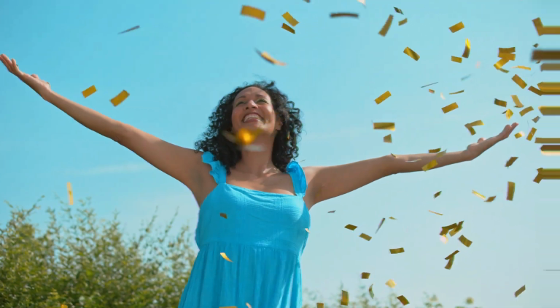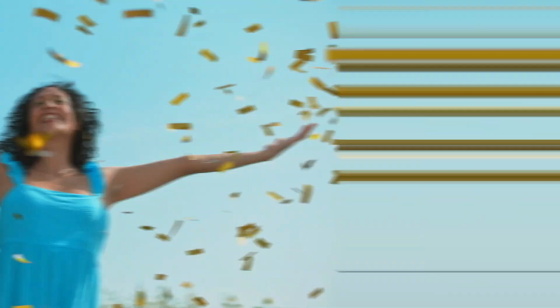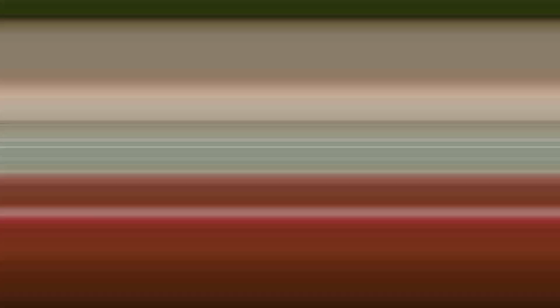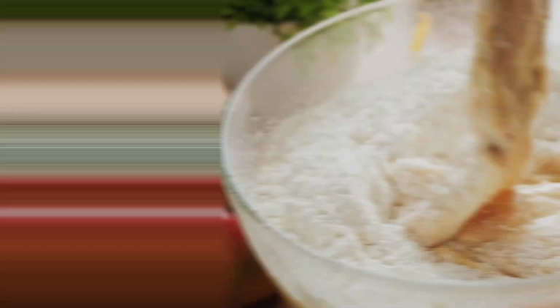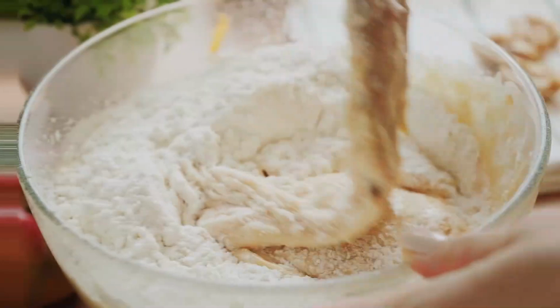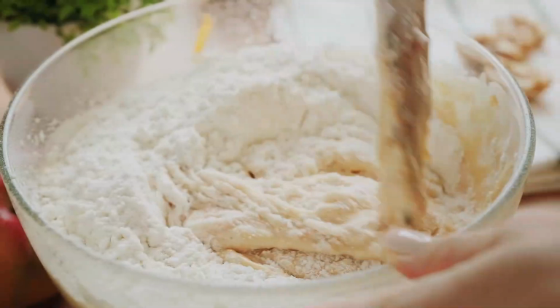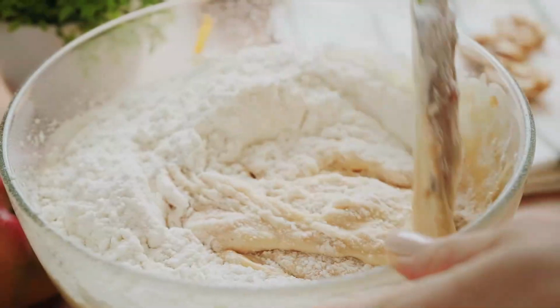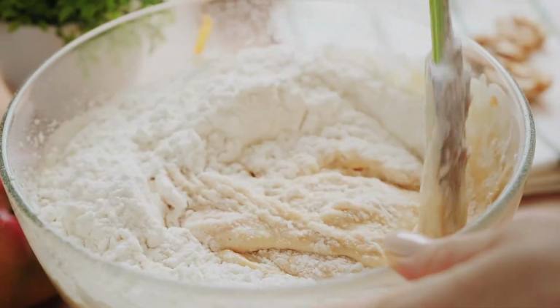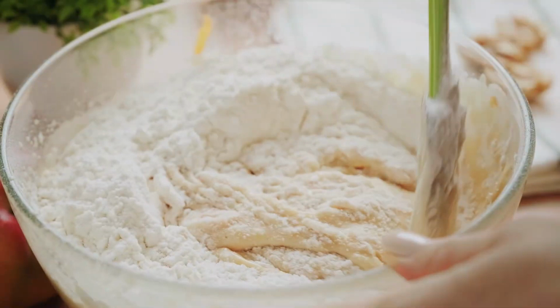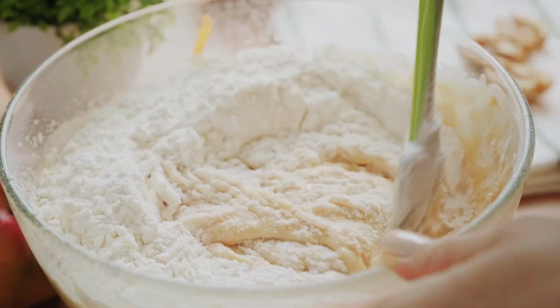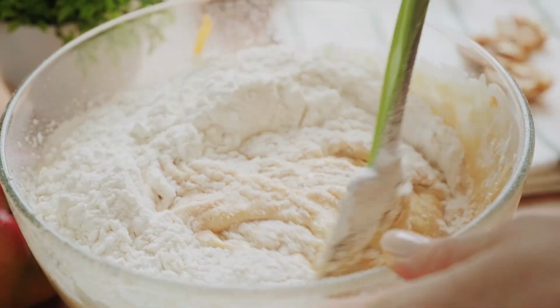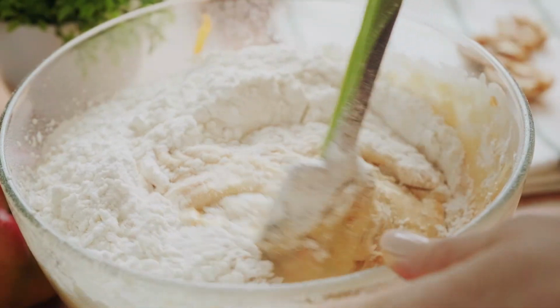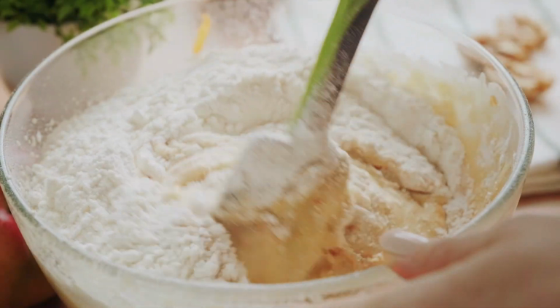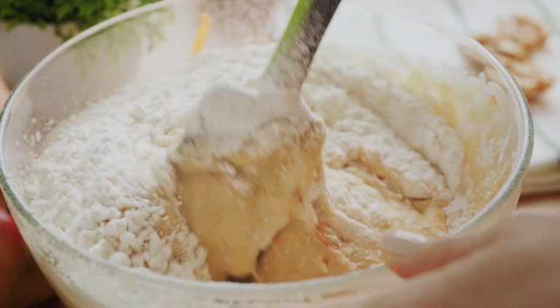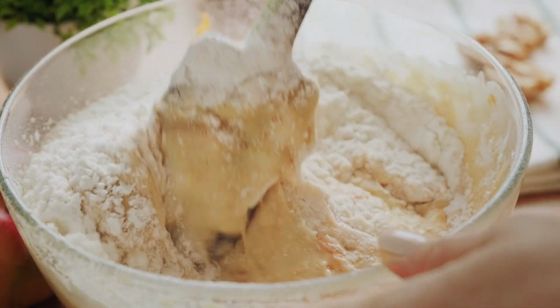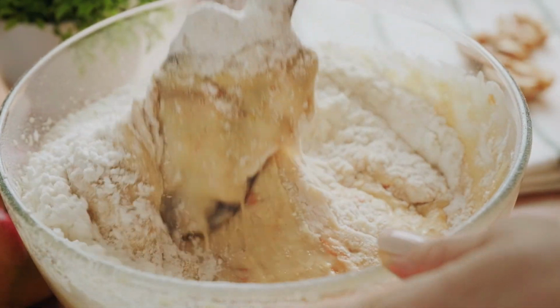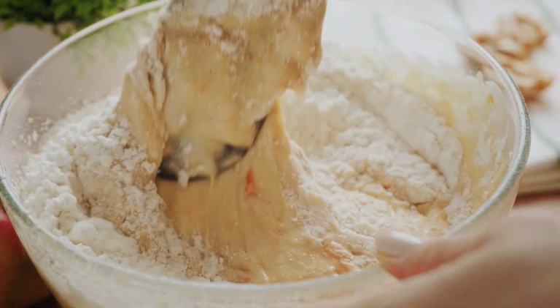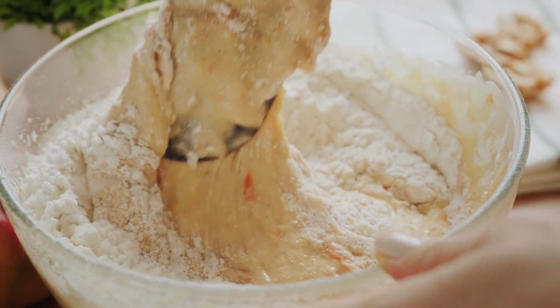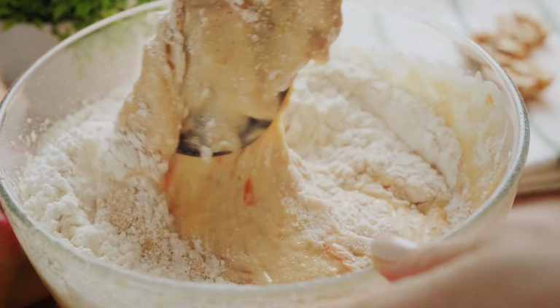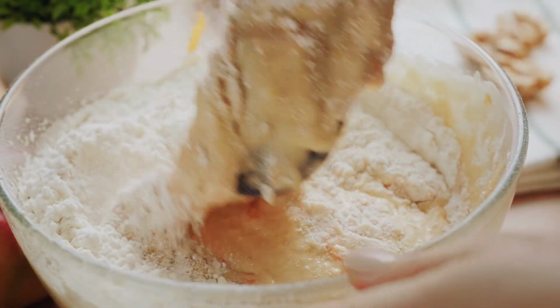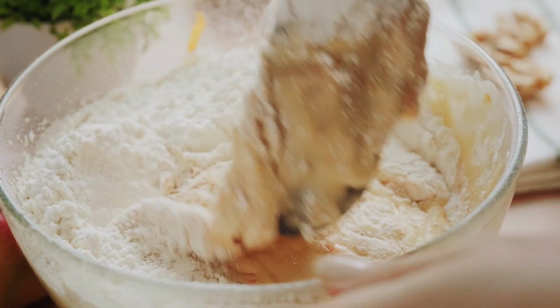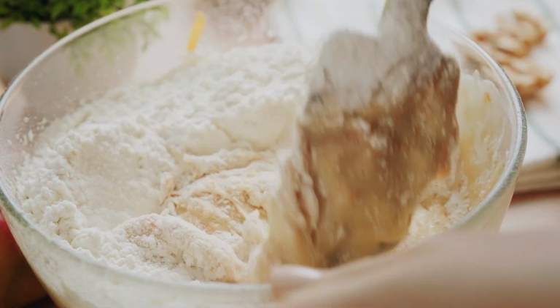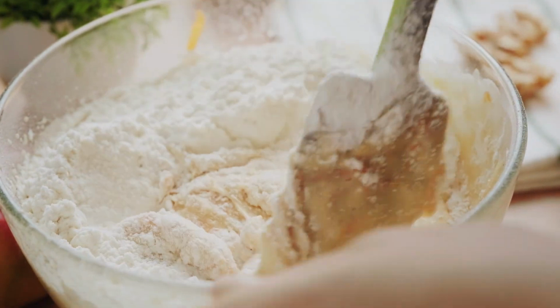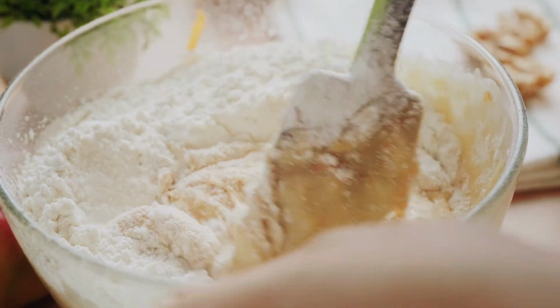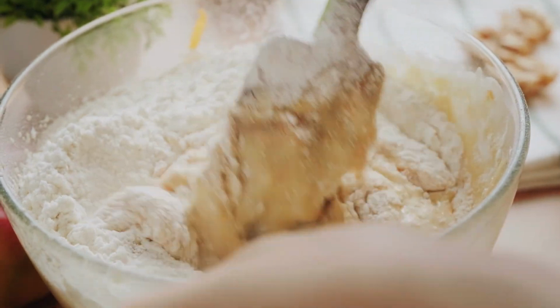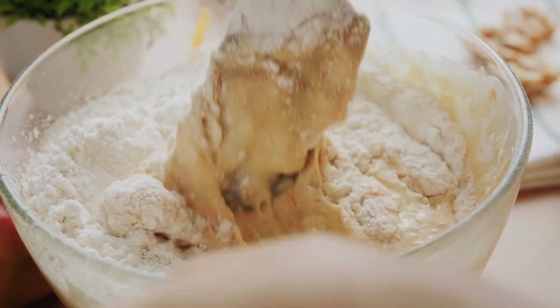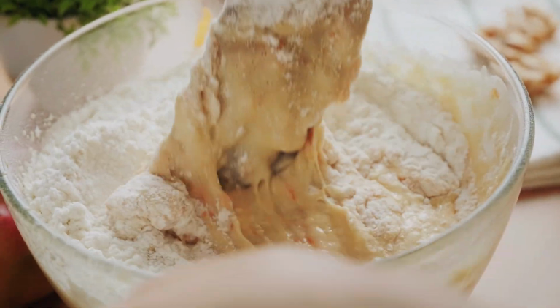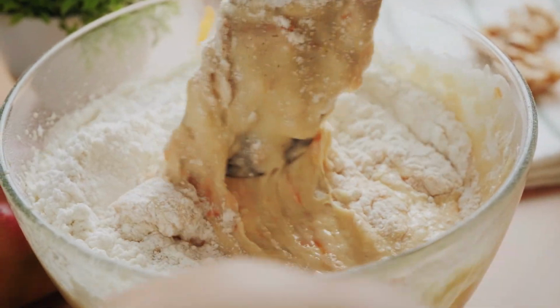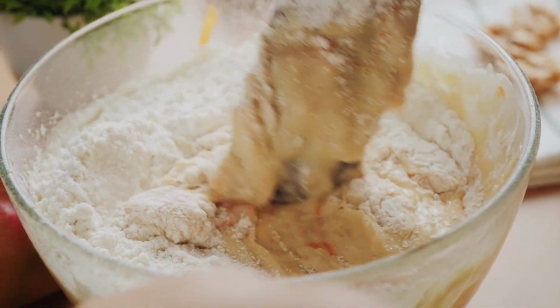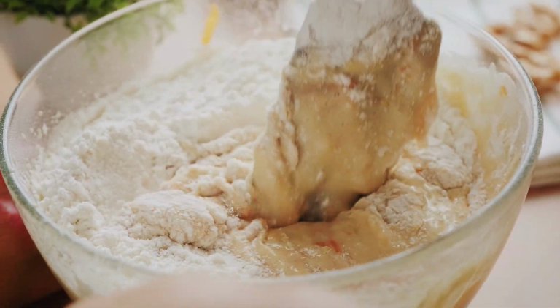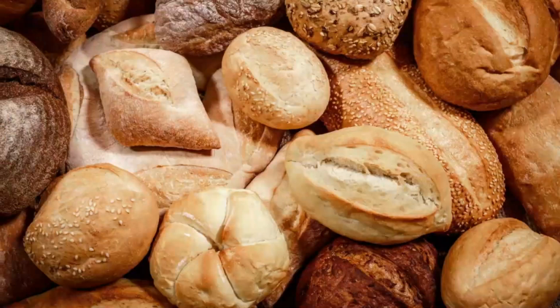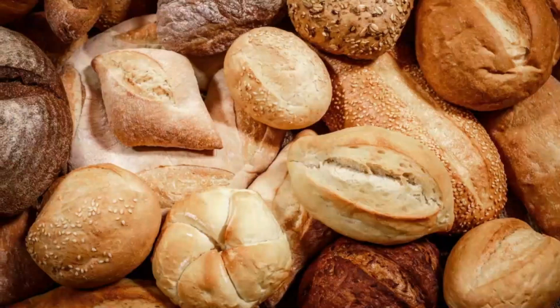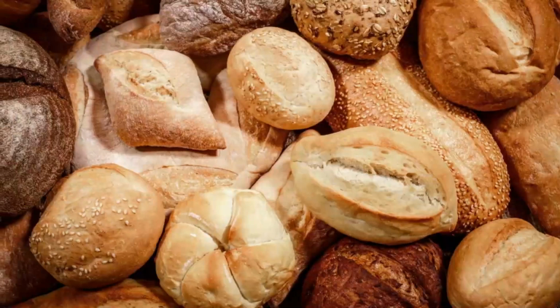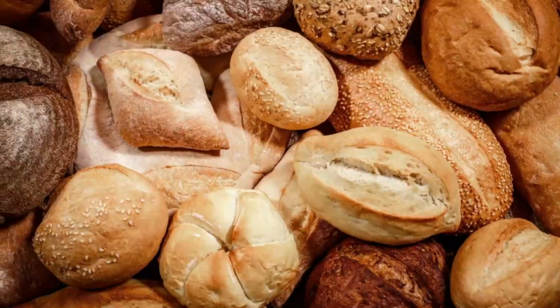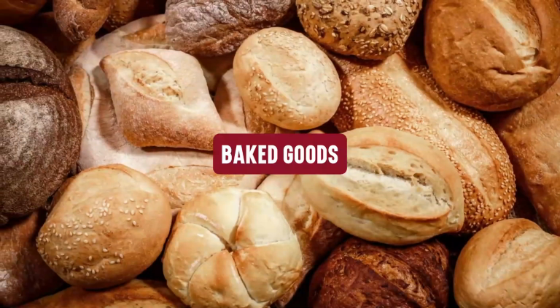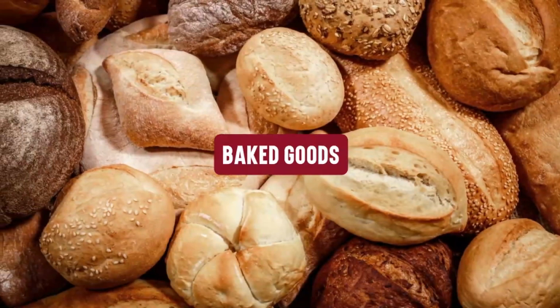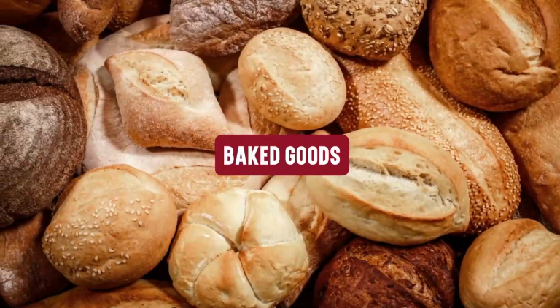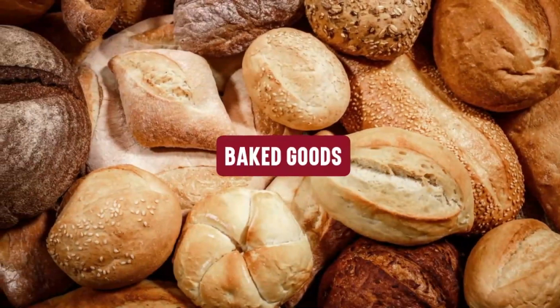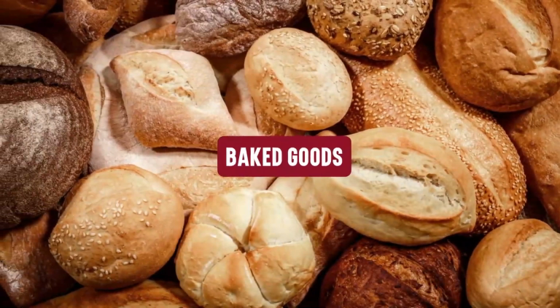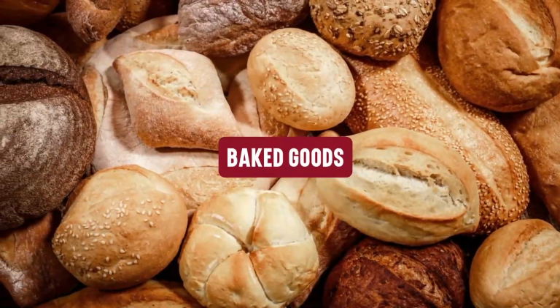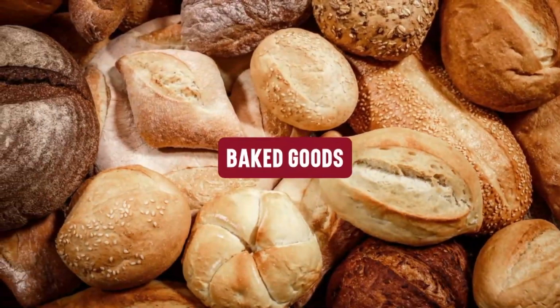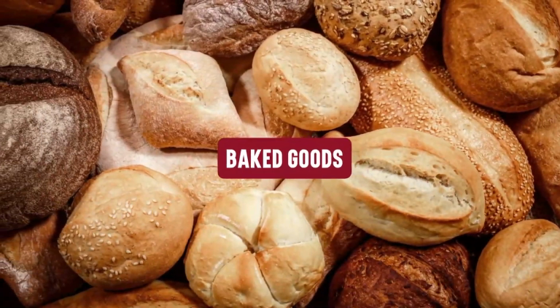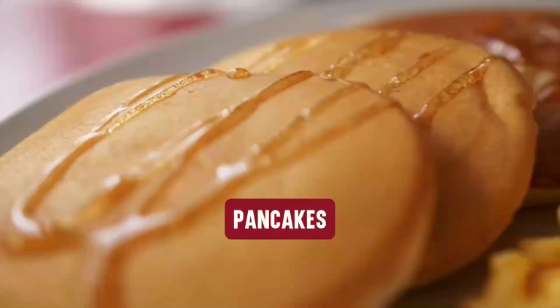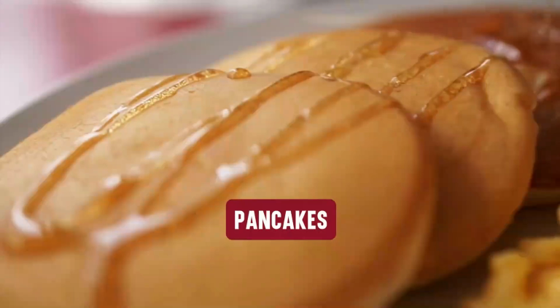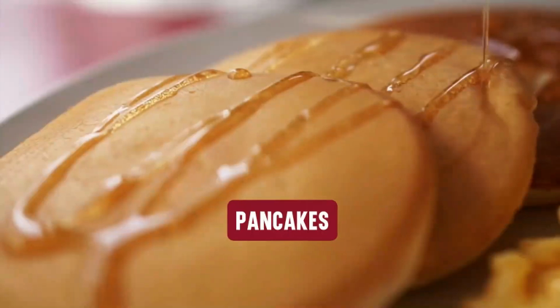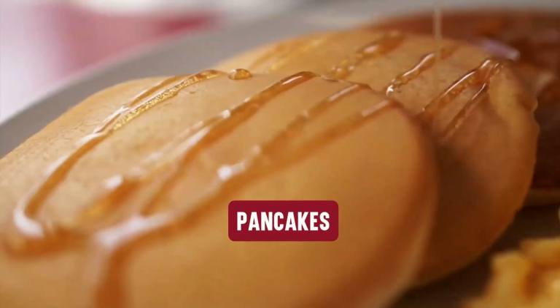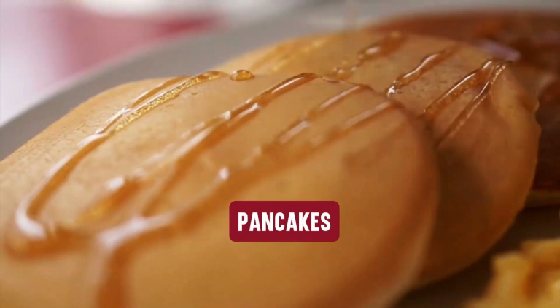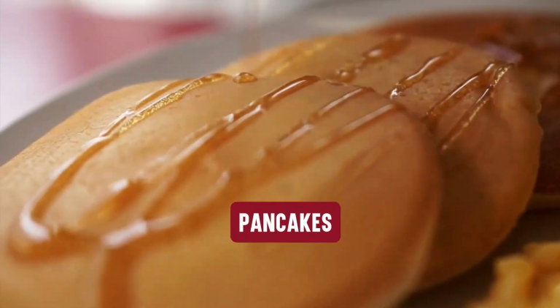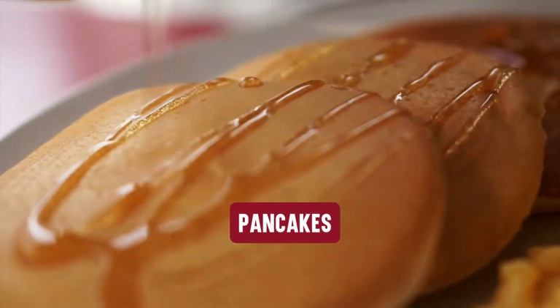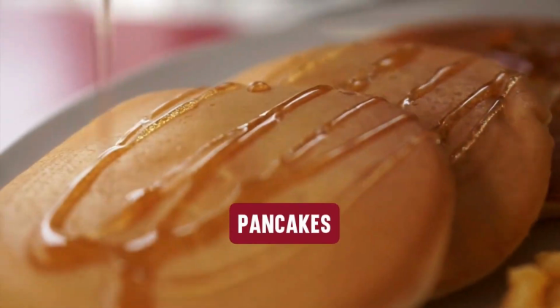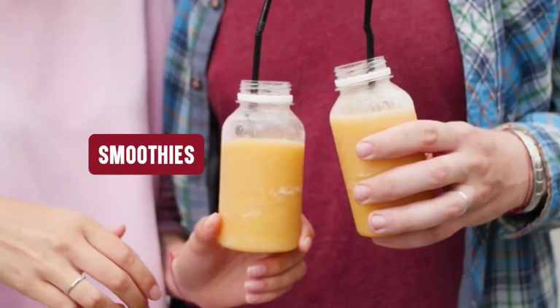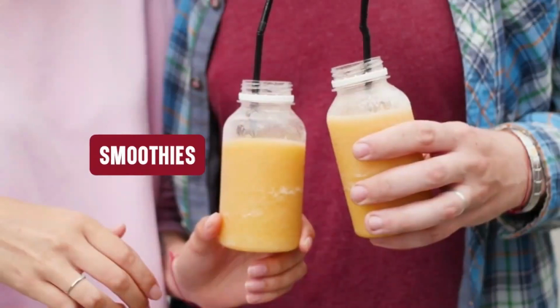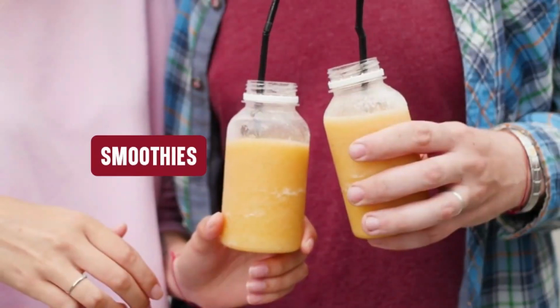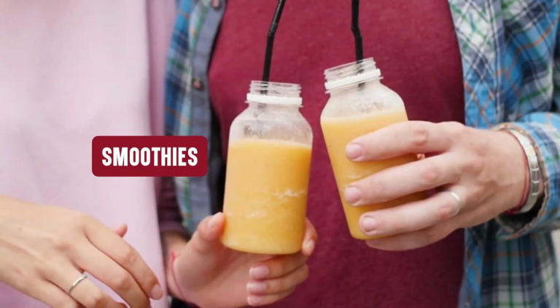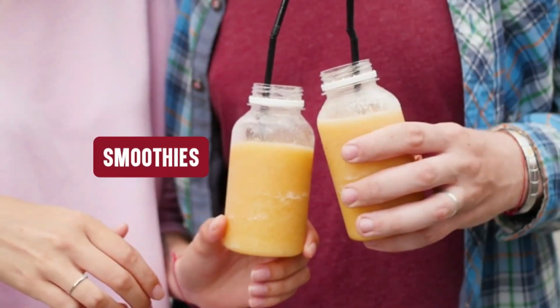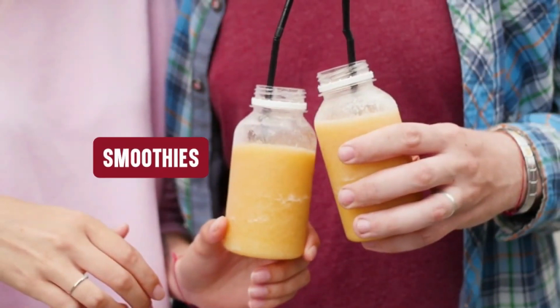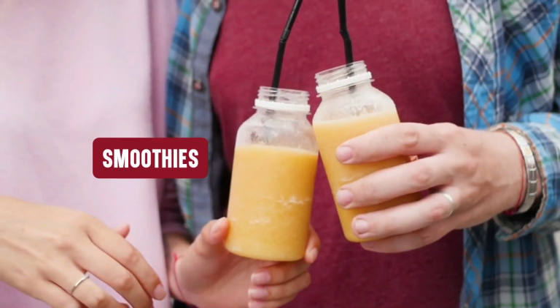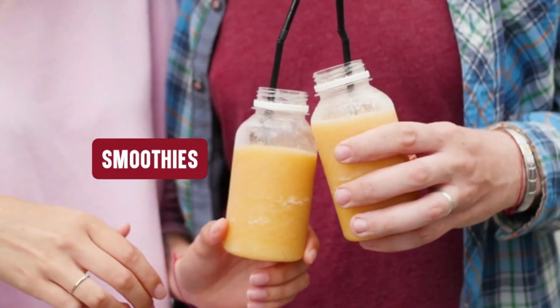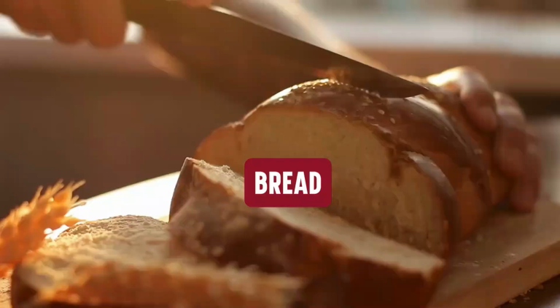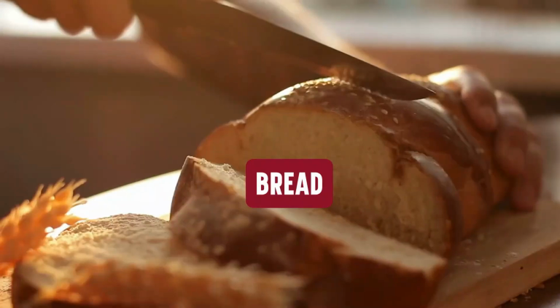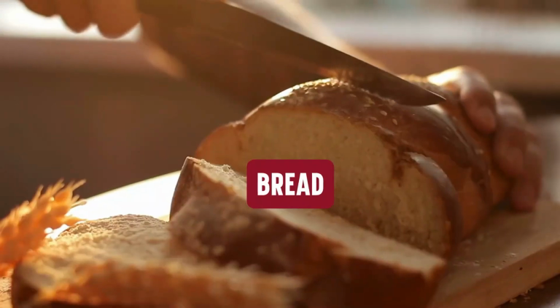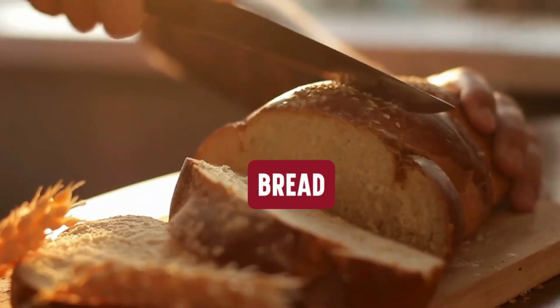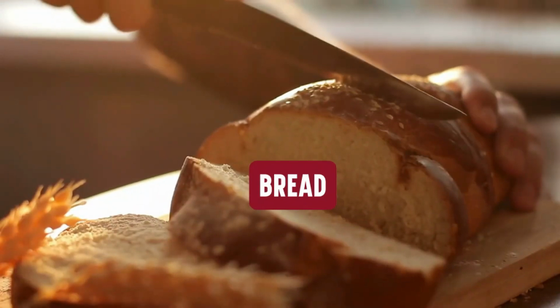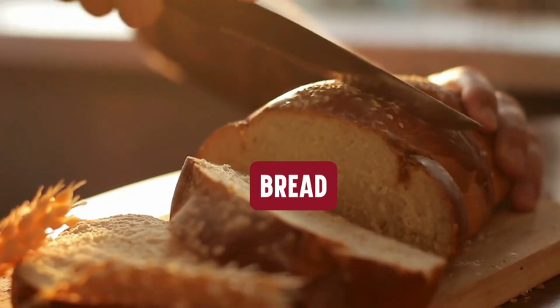Coconut flour can be used in a variety of recipes, including baked goods, pancakes, smoothies and even bread.